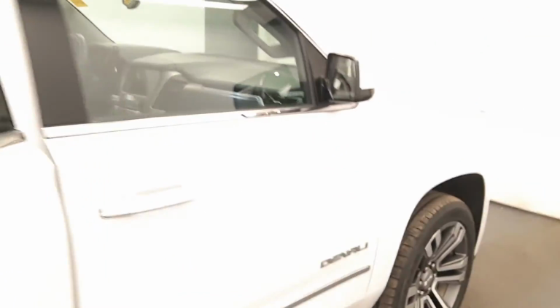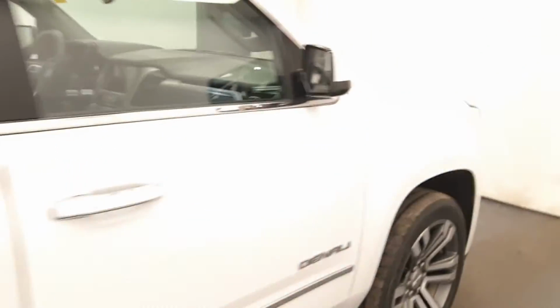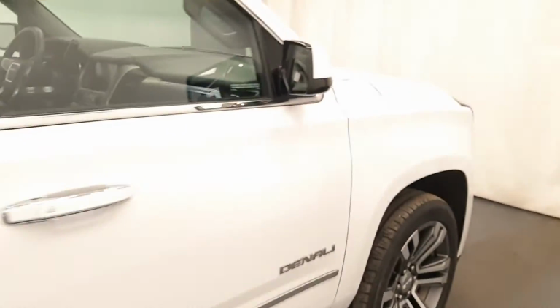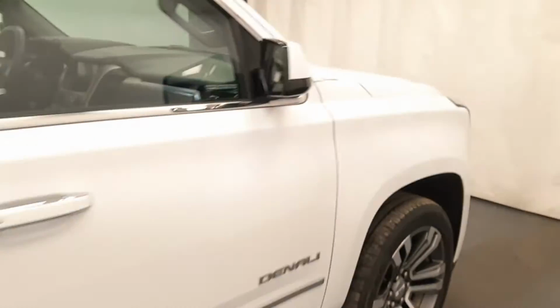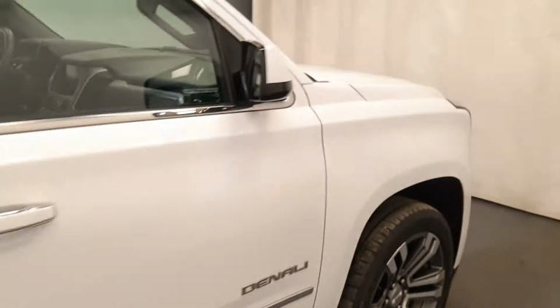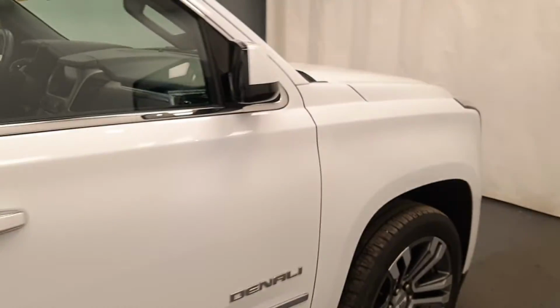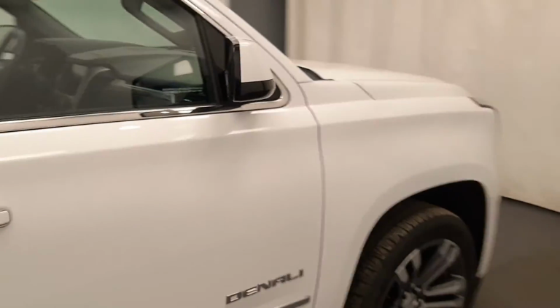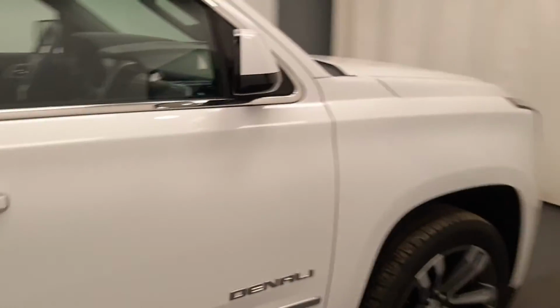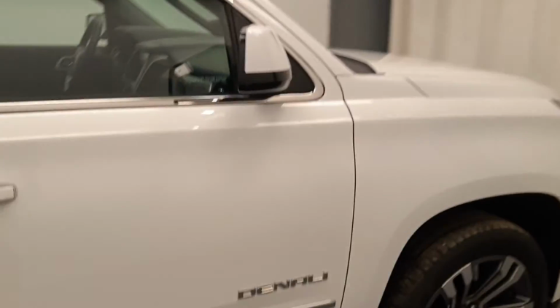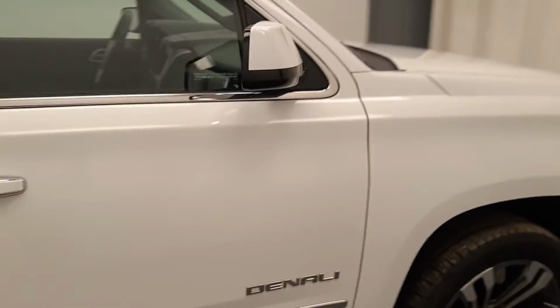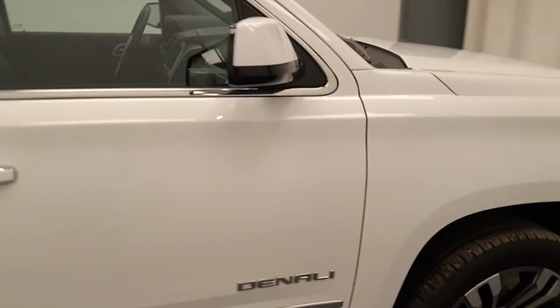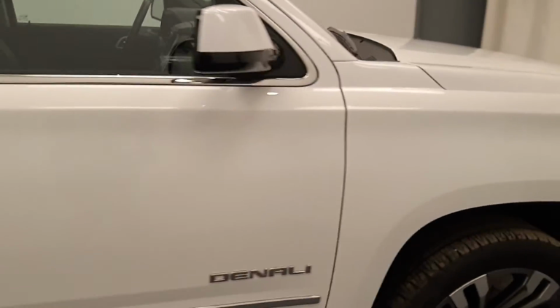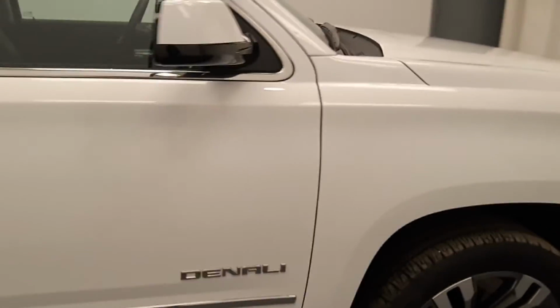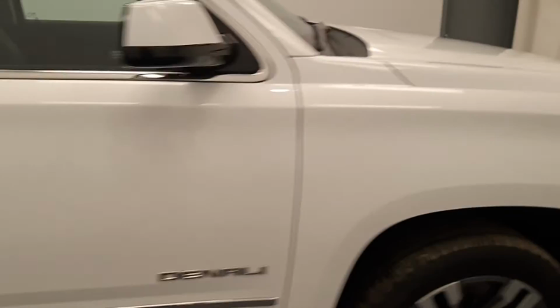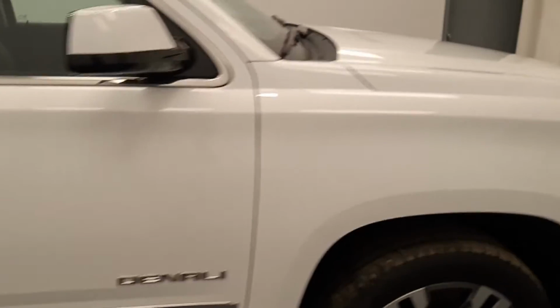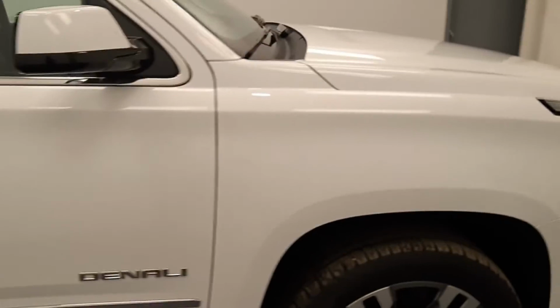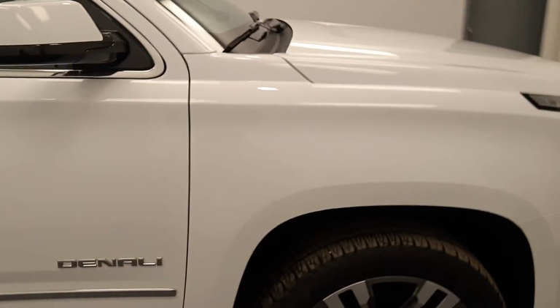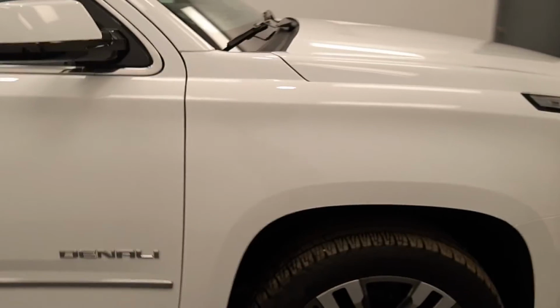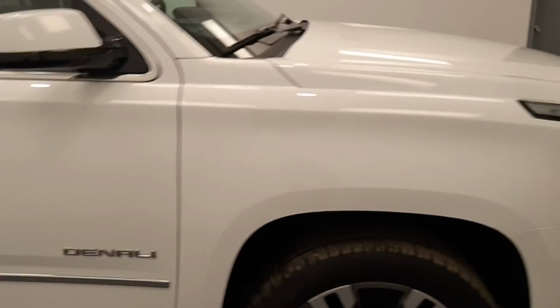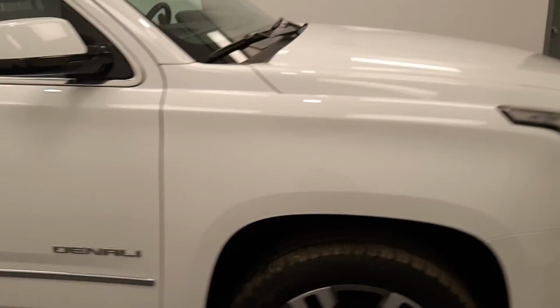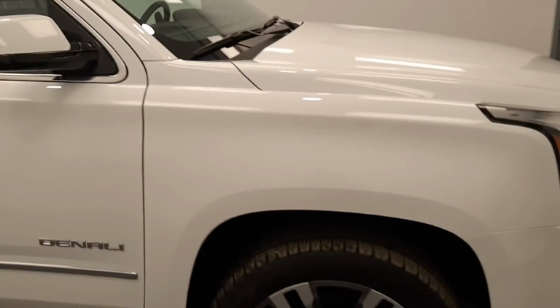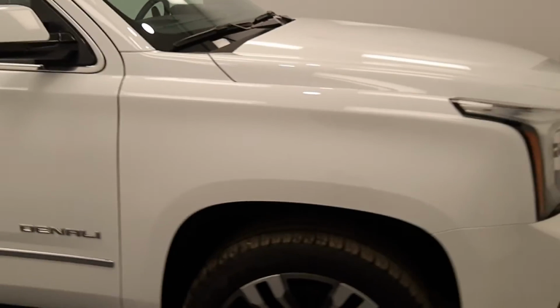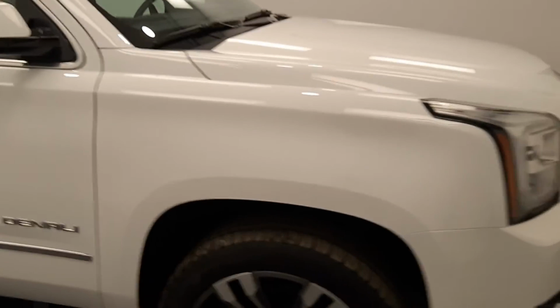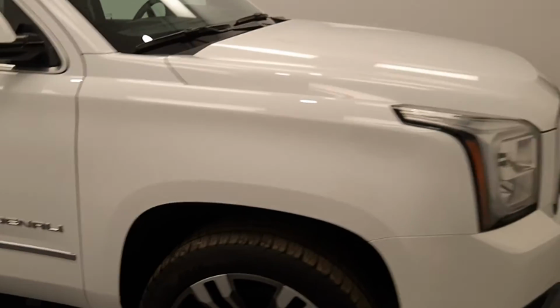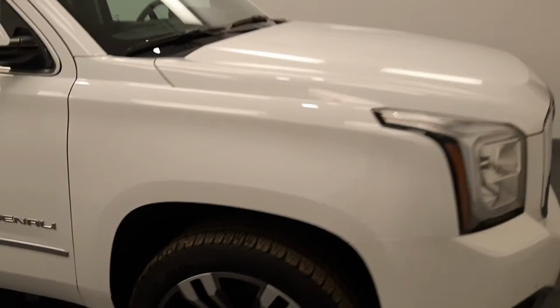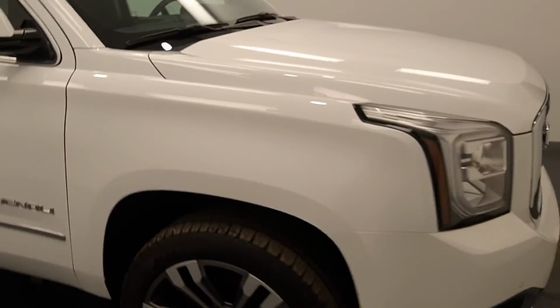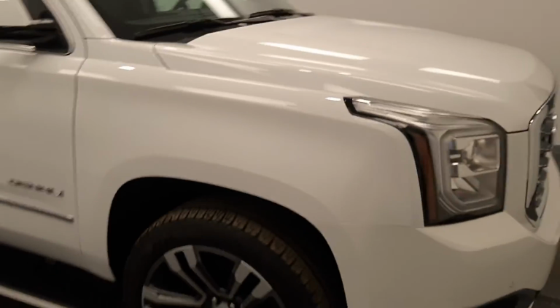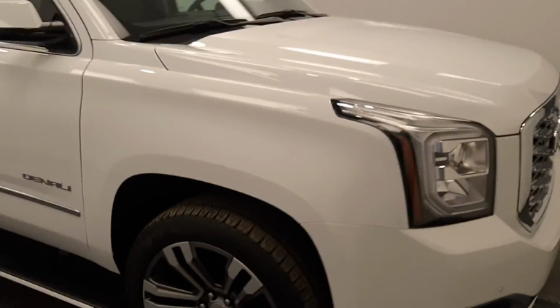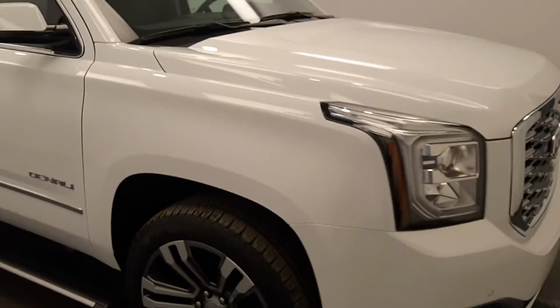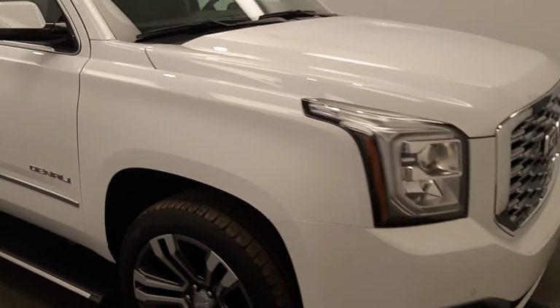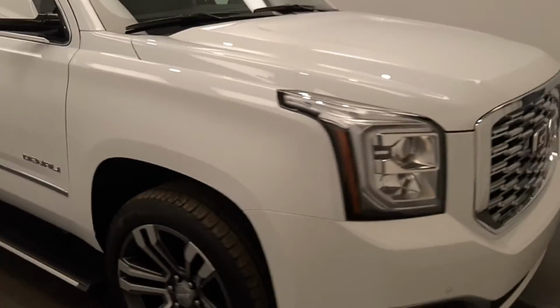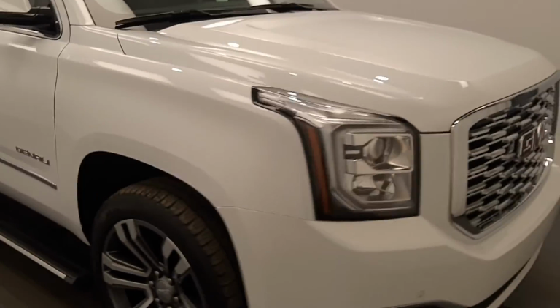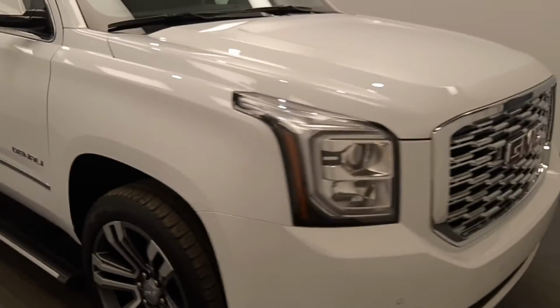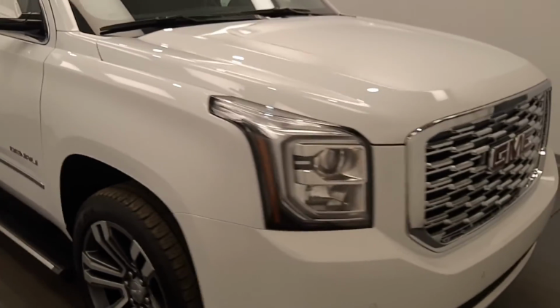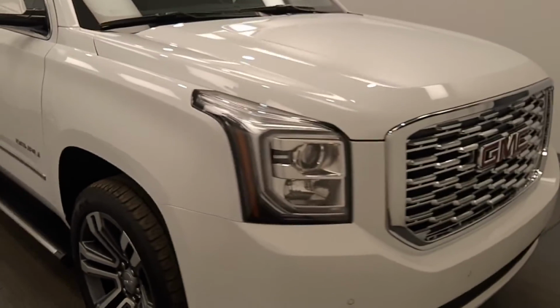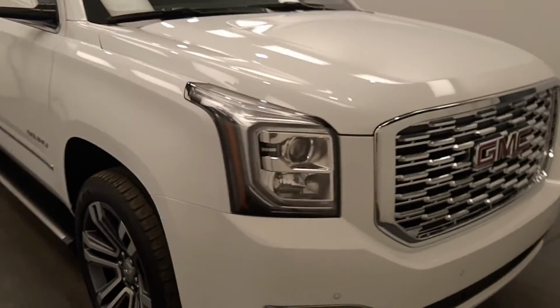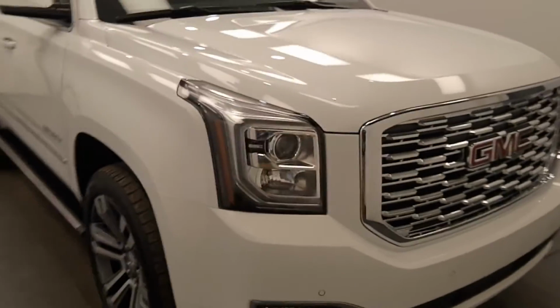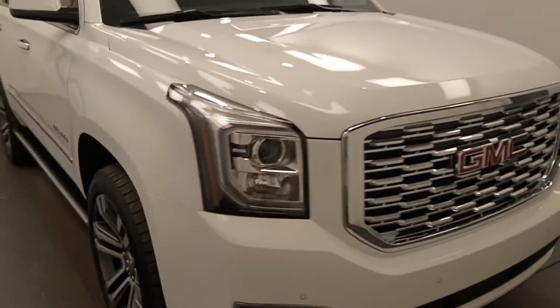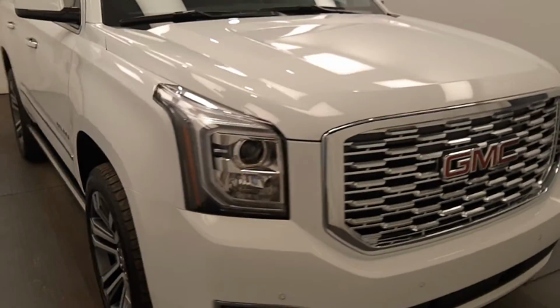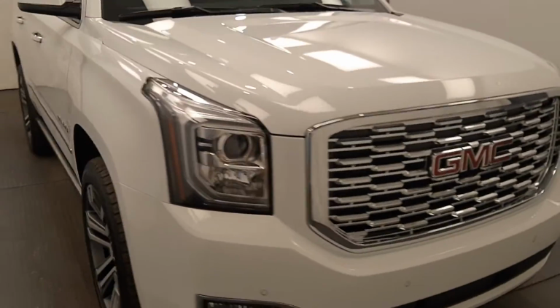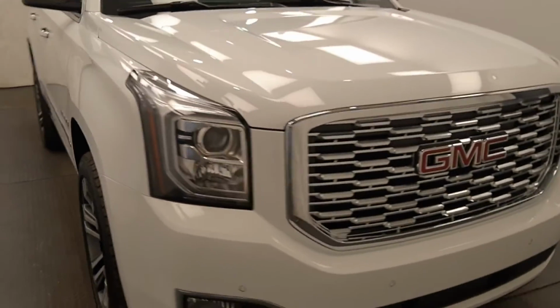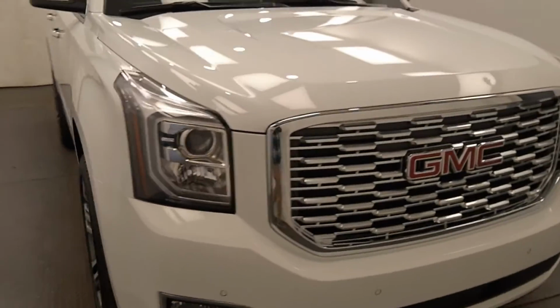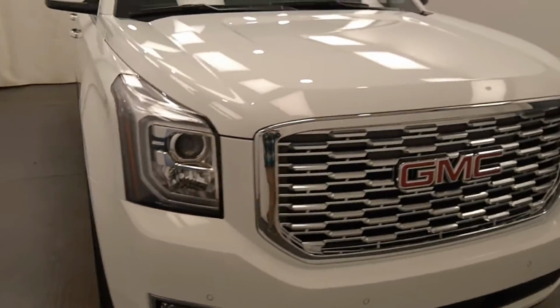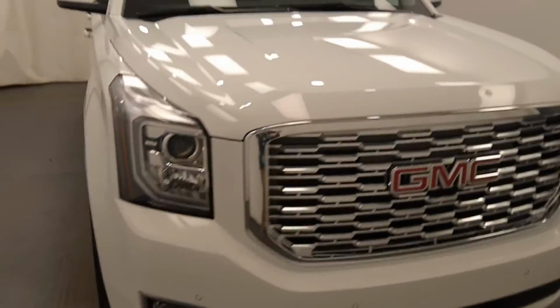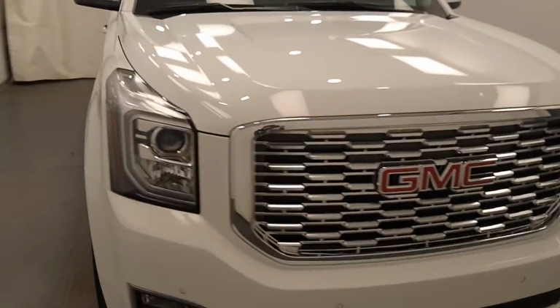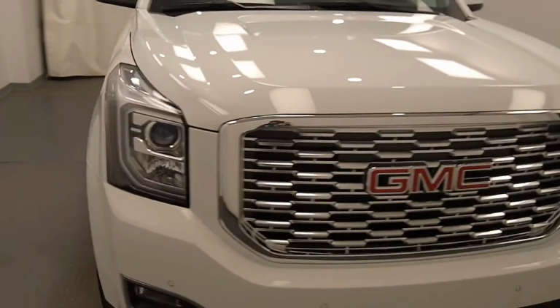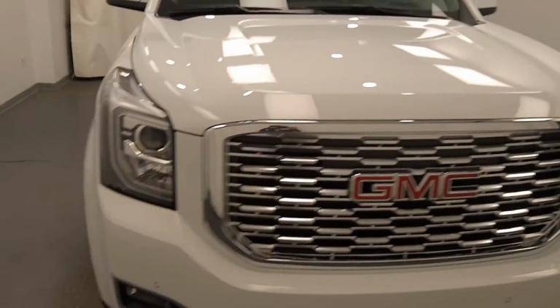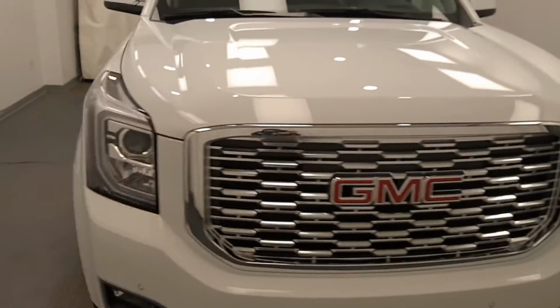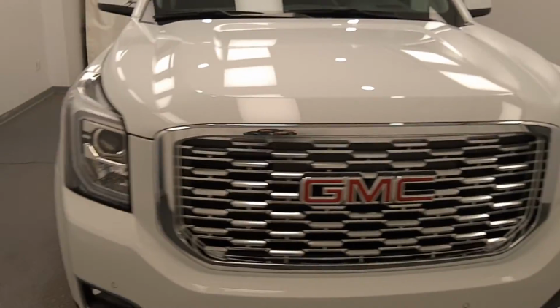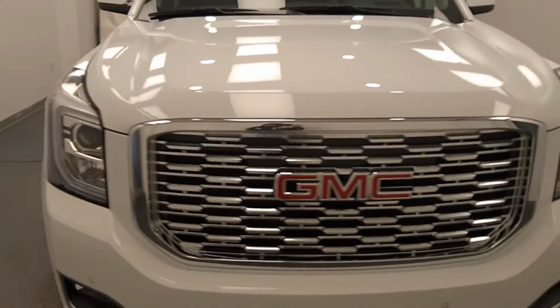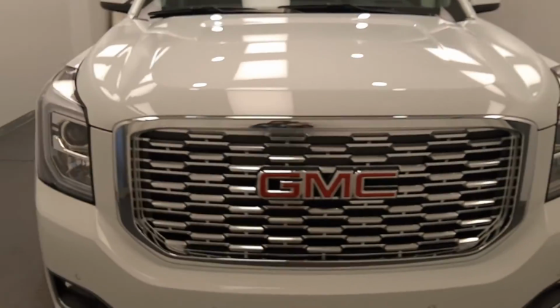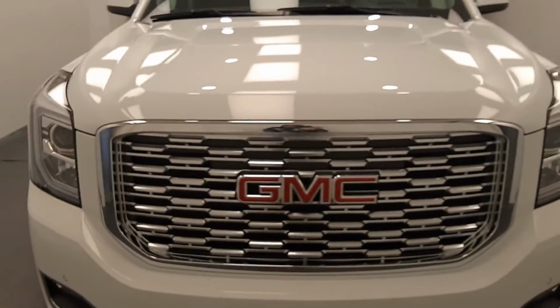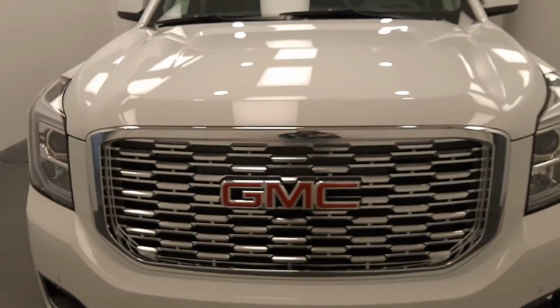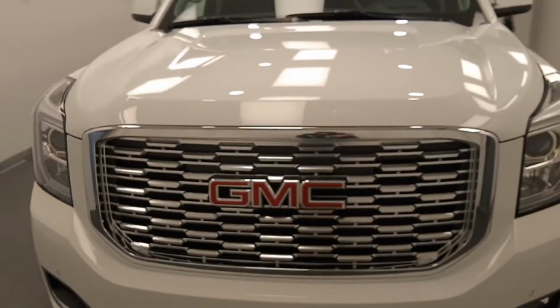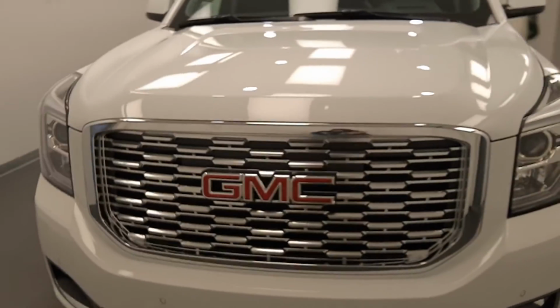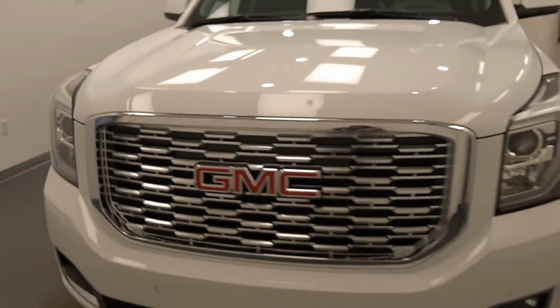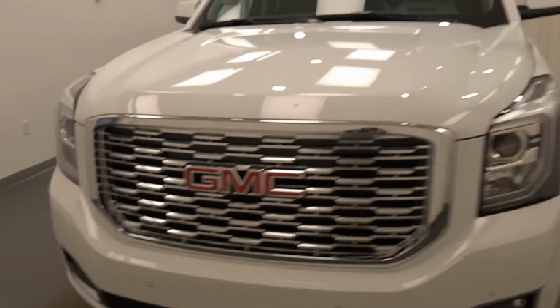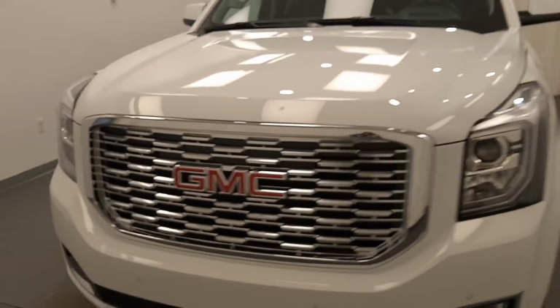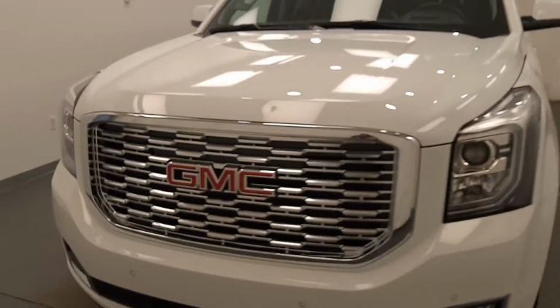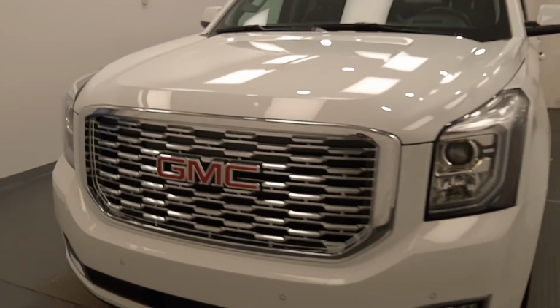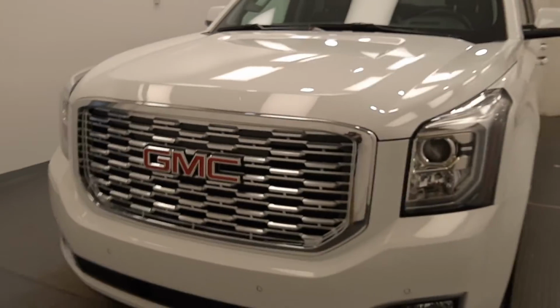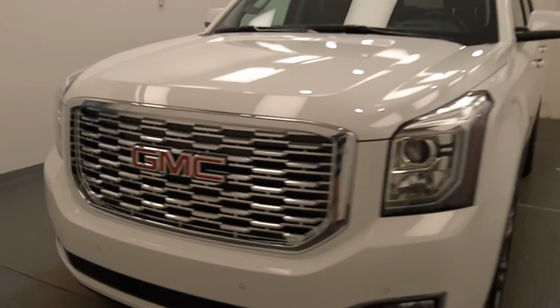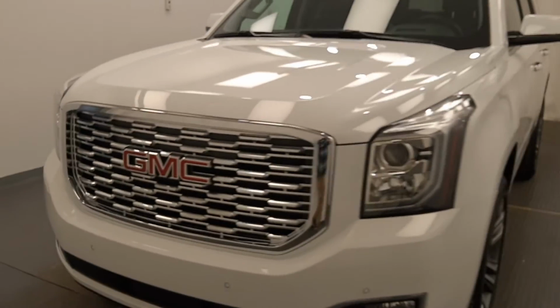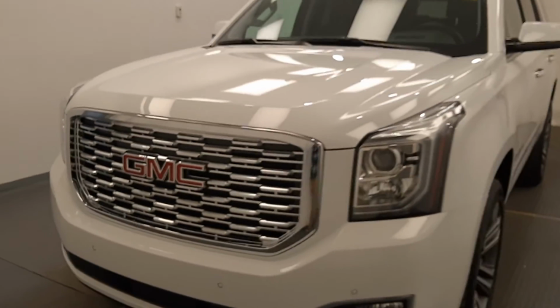Once again, we're viewing stock number 210657 on a 2020 GMC Yukon Denali. Our exterior colour is white.